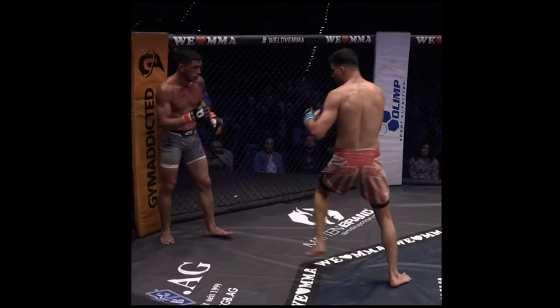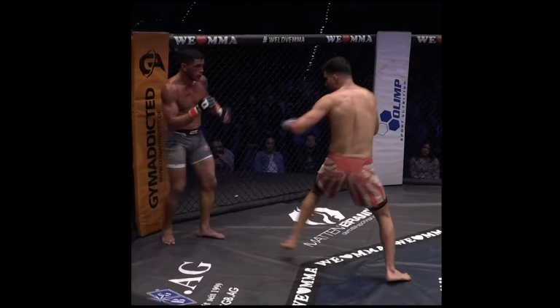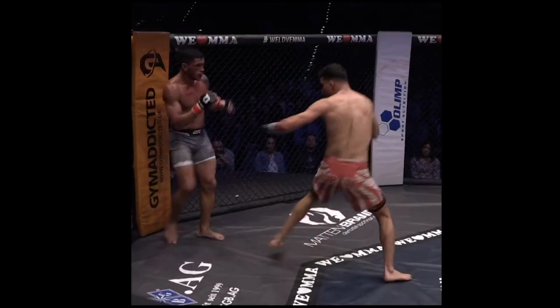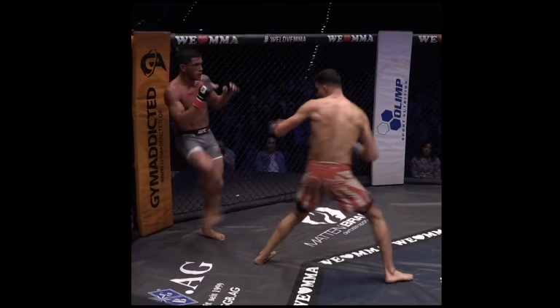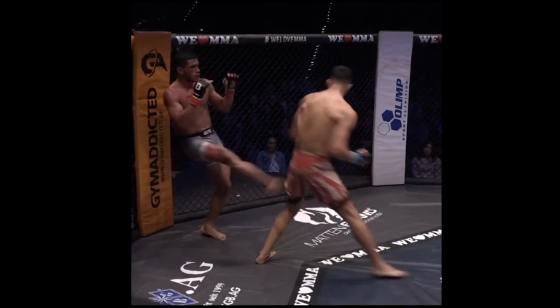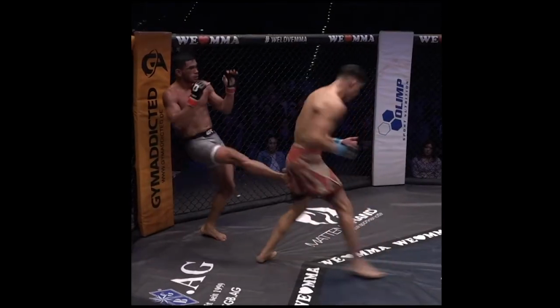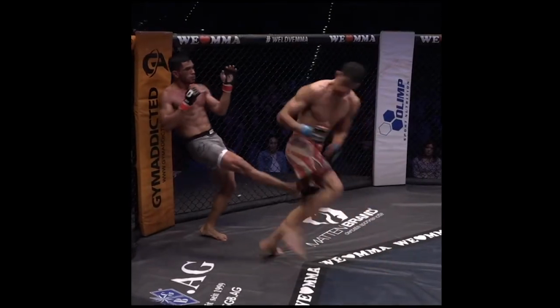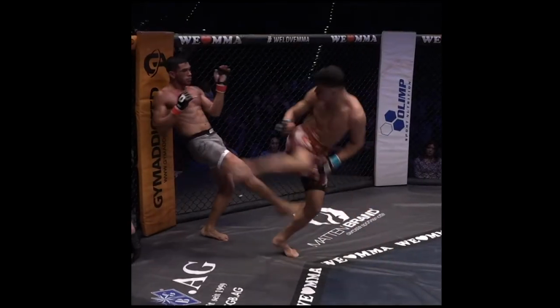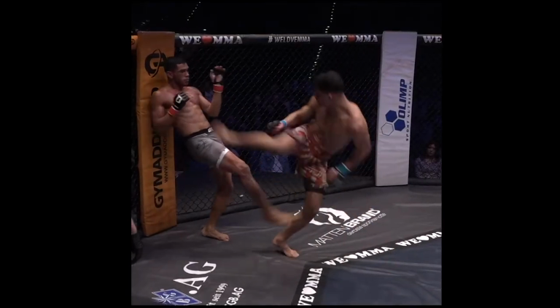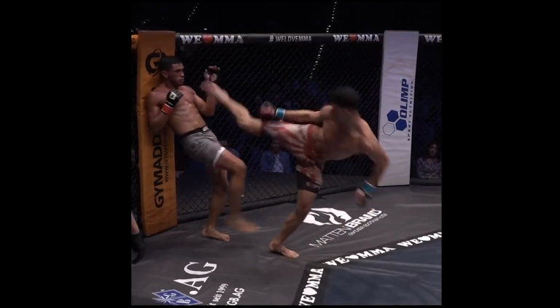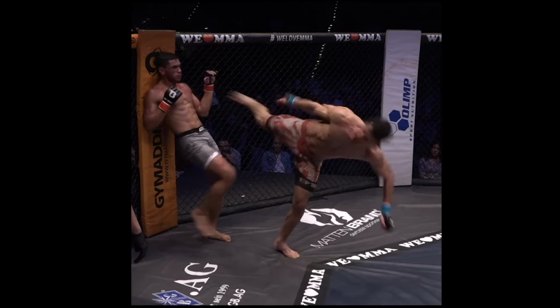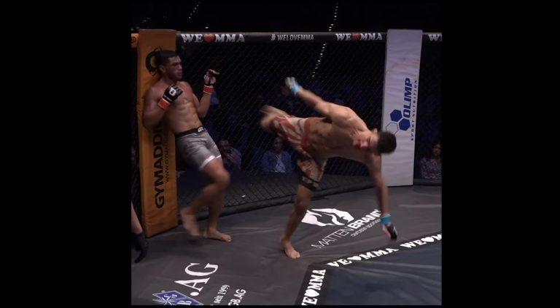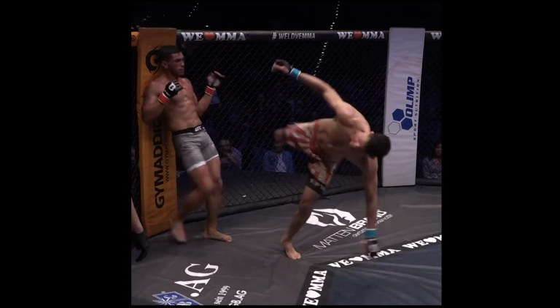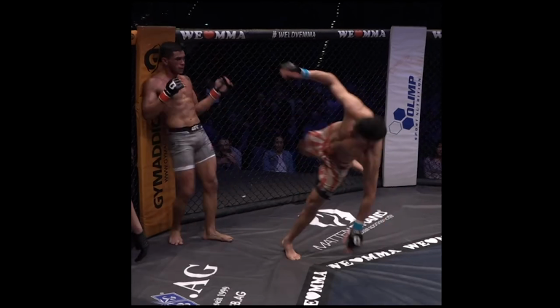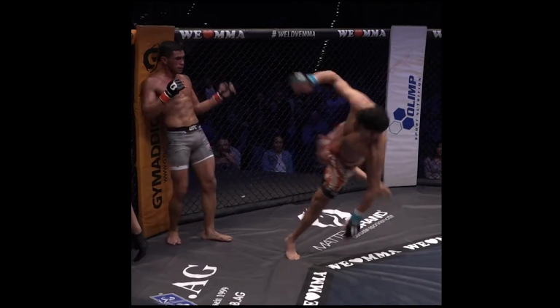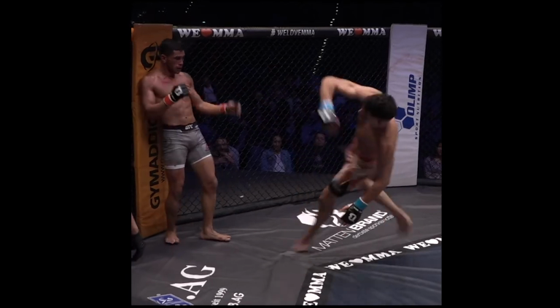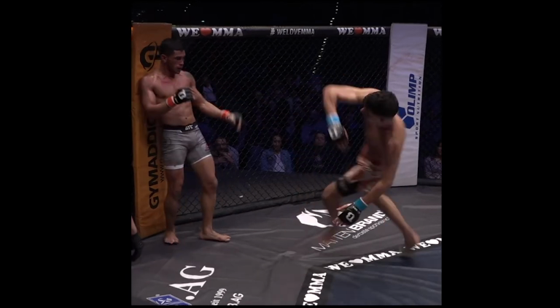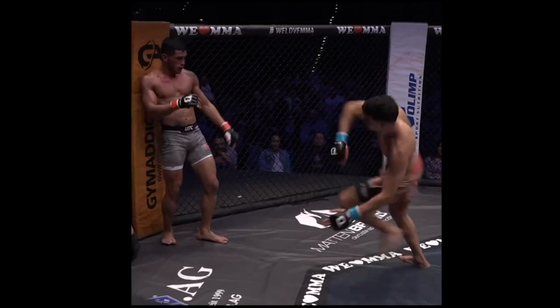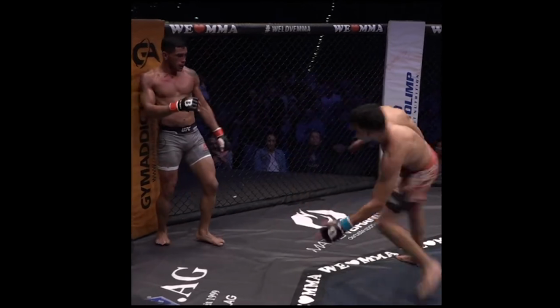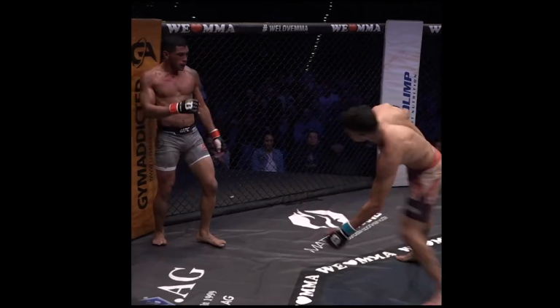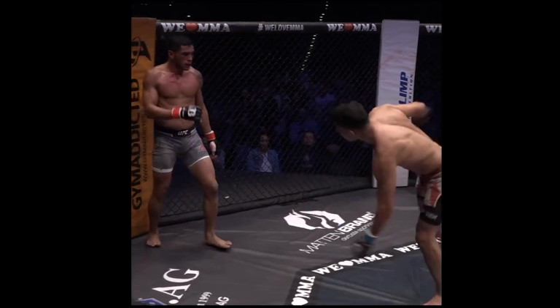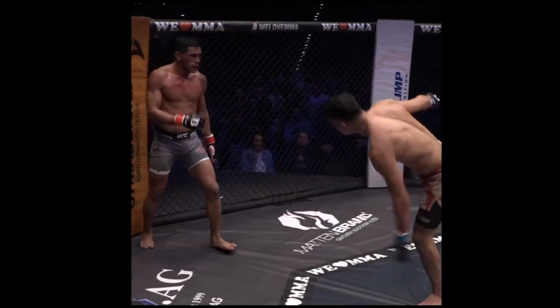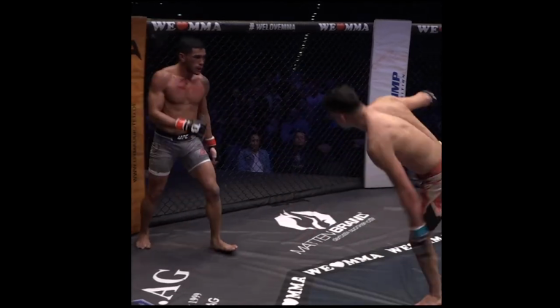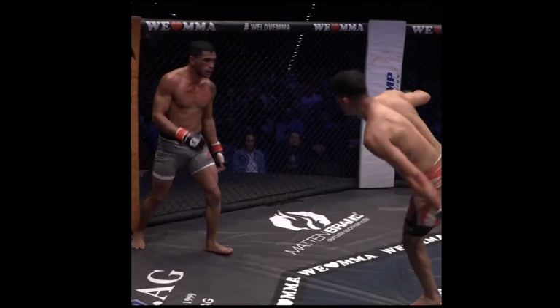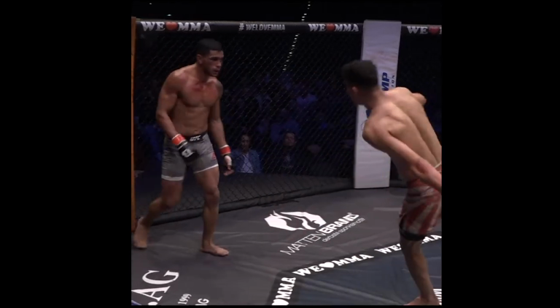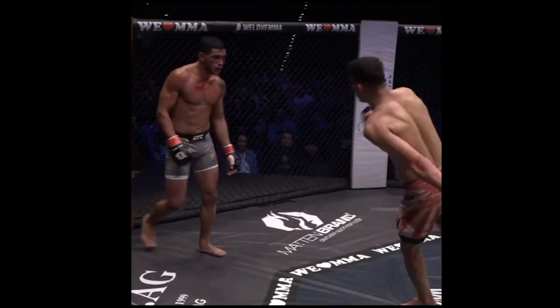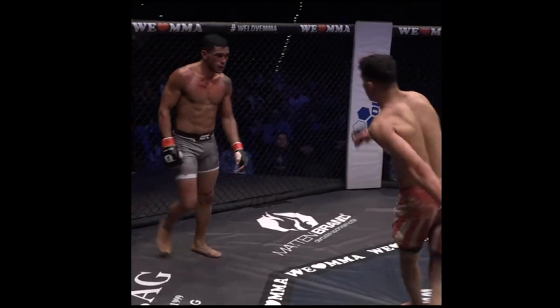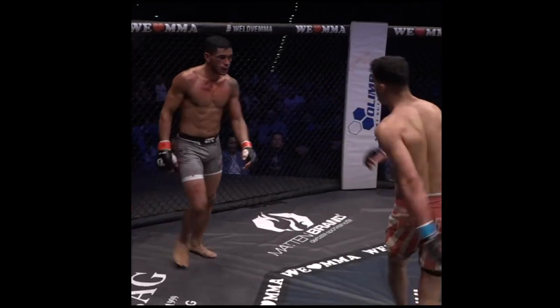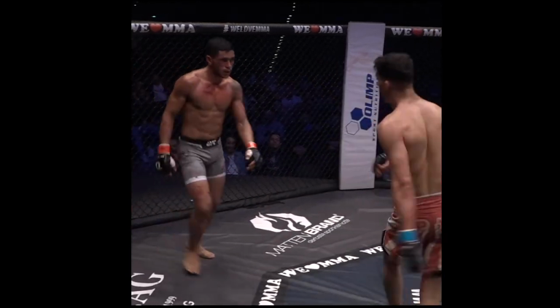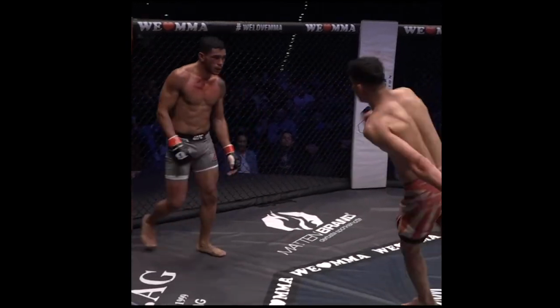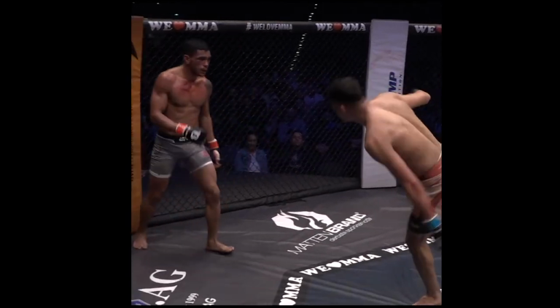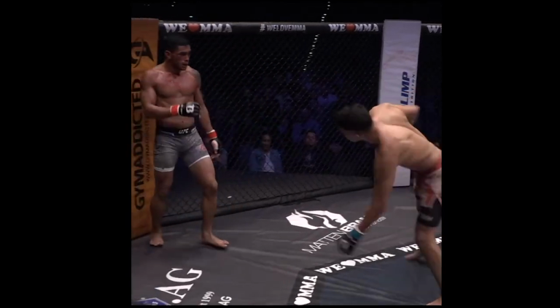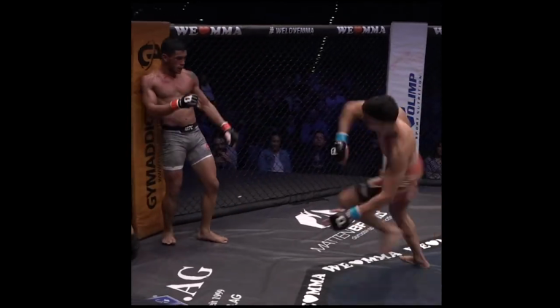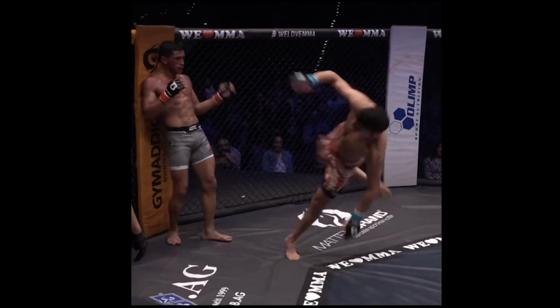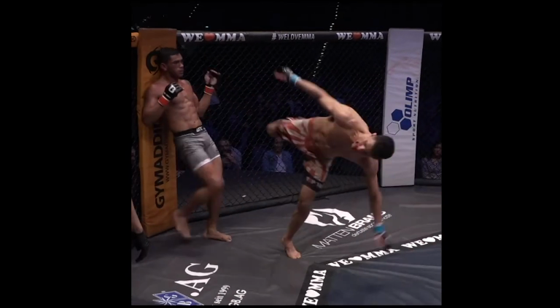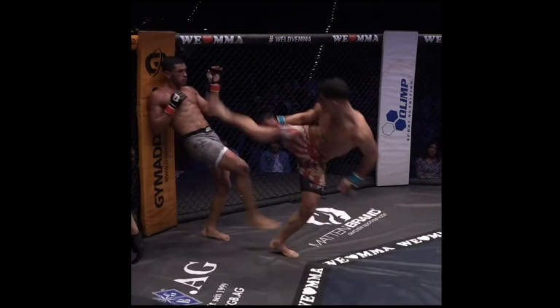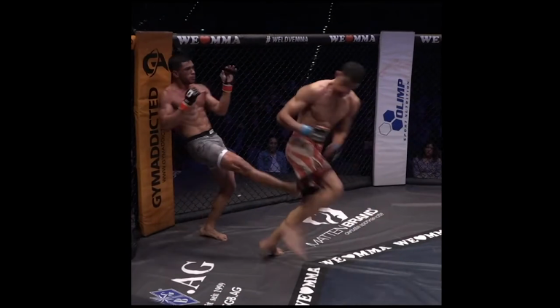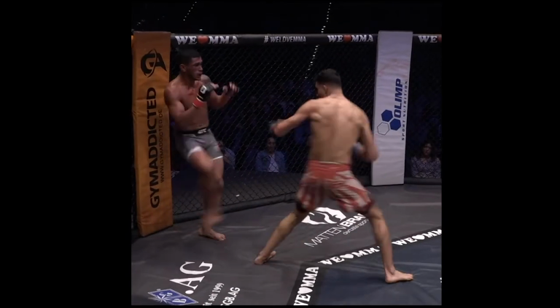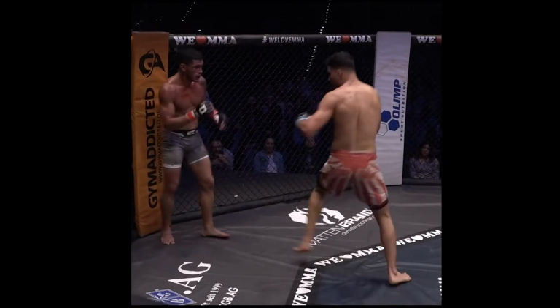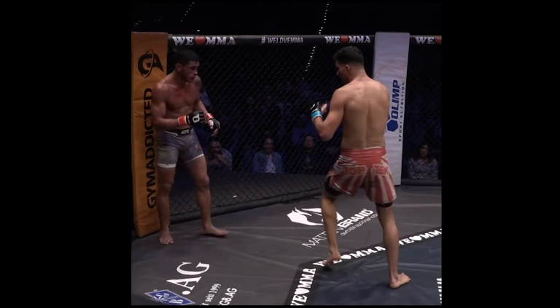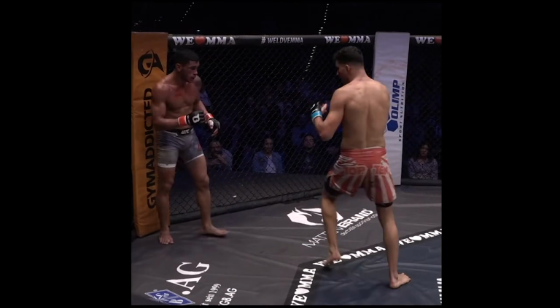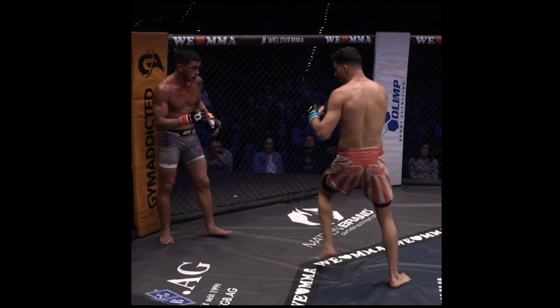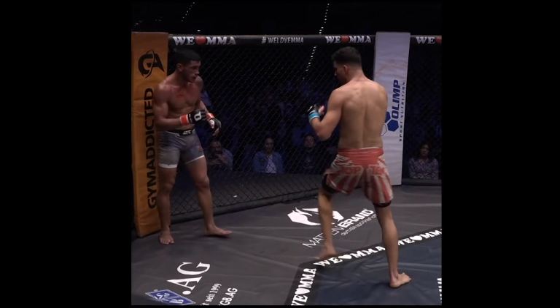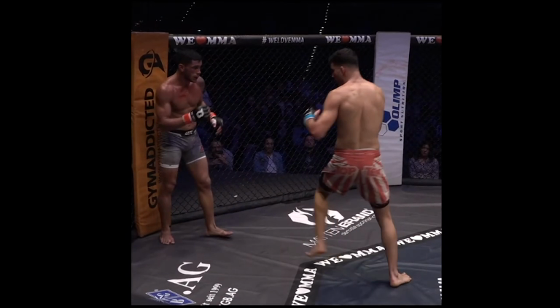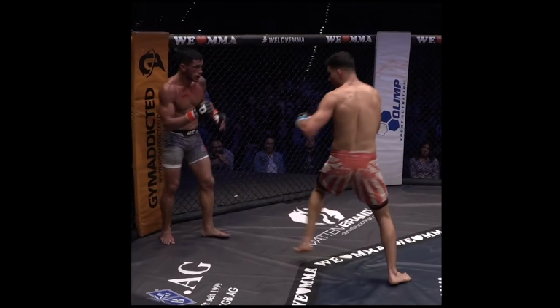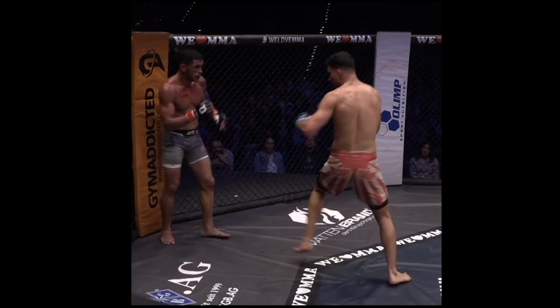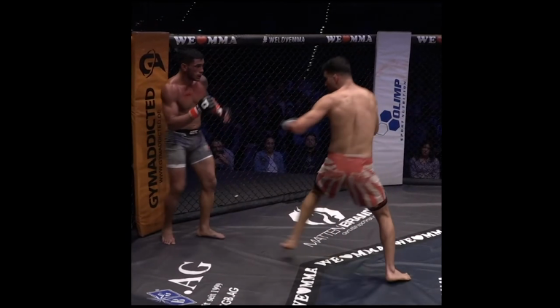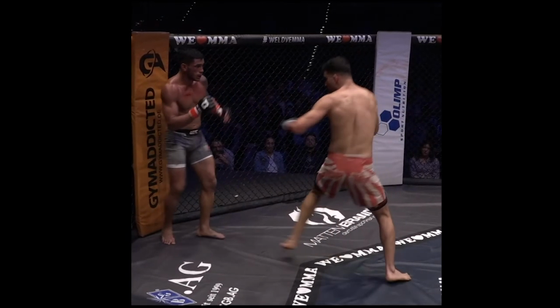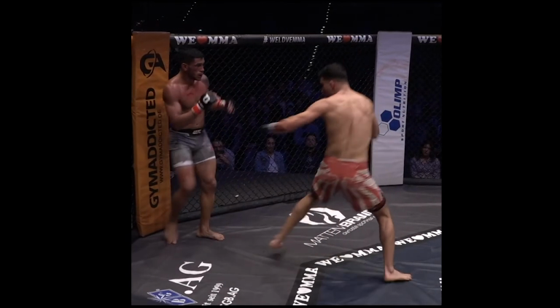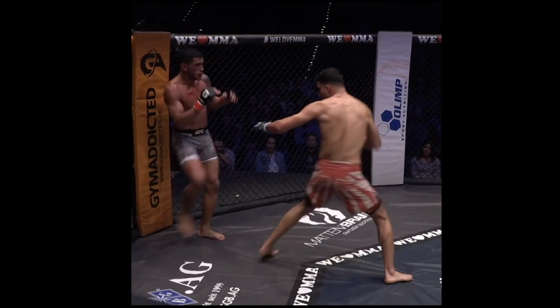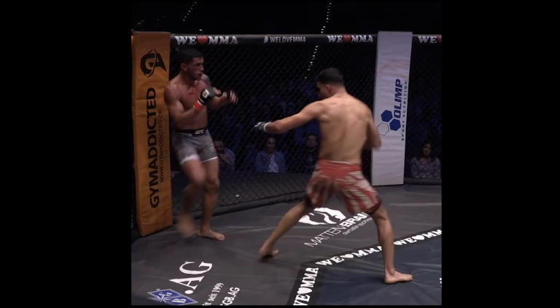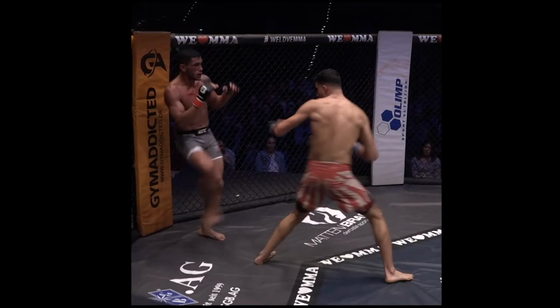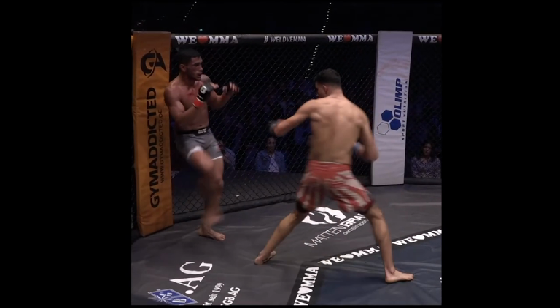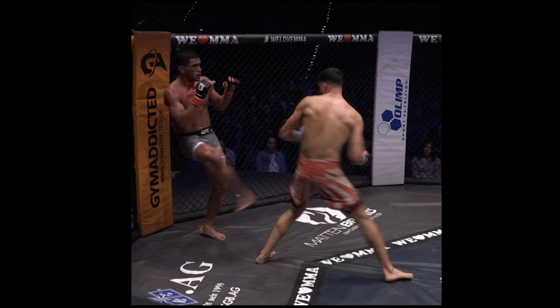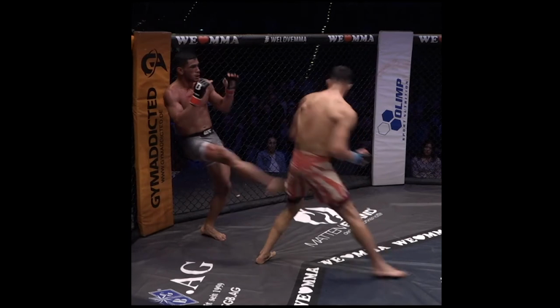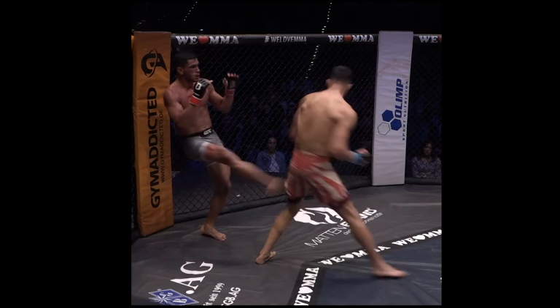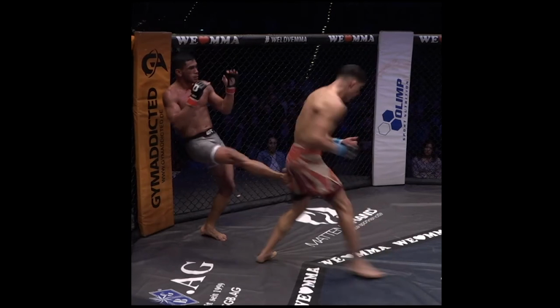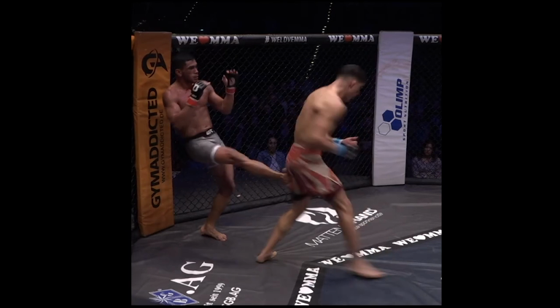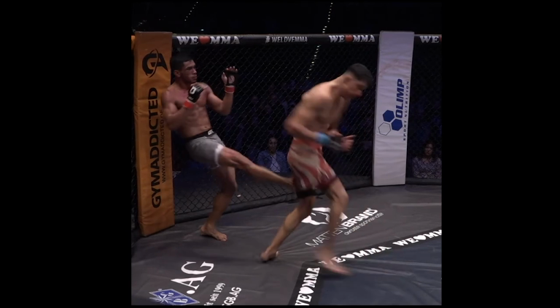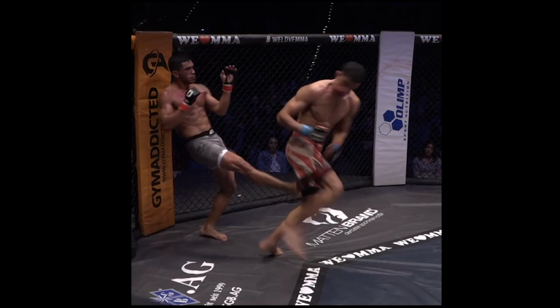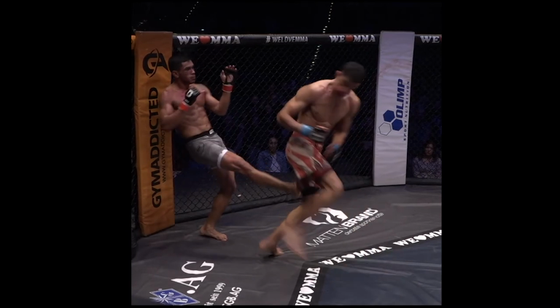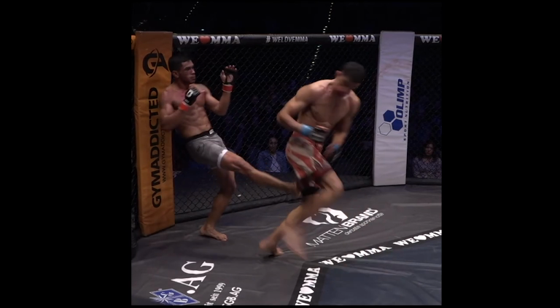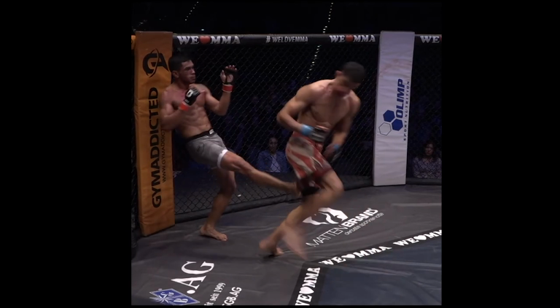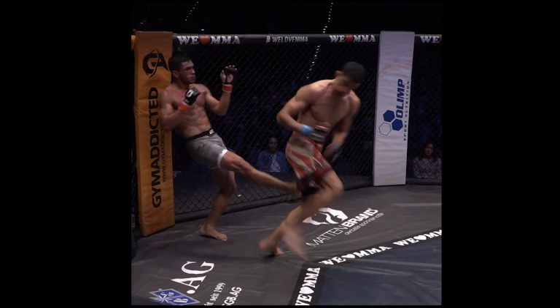Very cool counter here by Lucas, as Ehsan attempts a wheel kick — he just barely nudges the thigh. Watch that again. Boop.